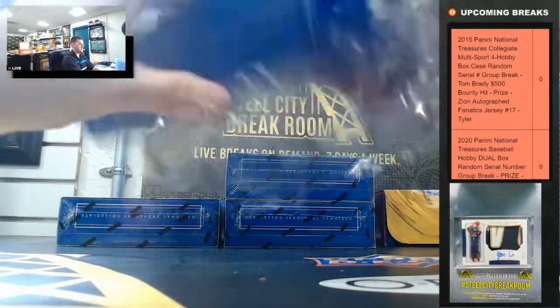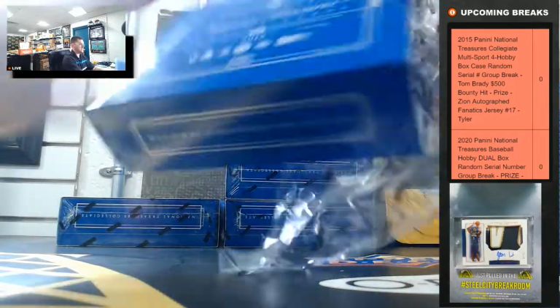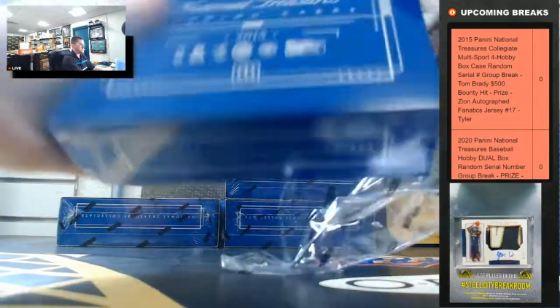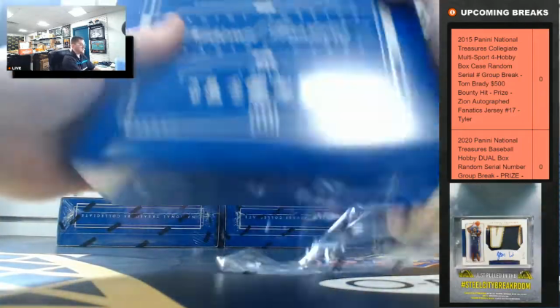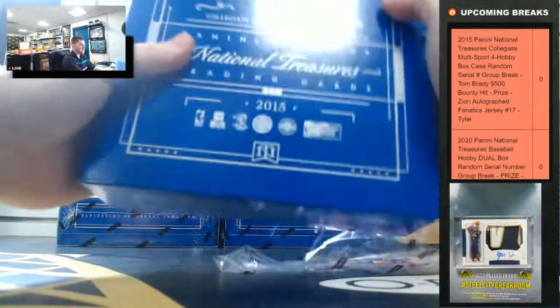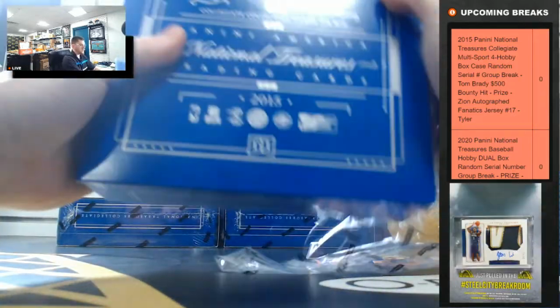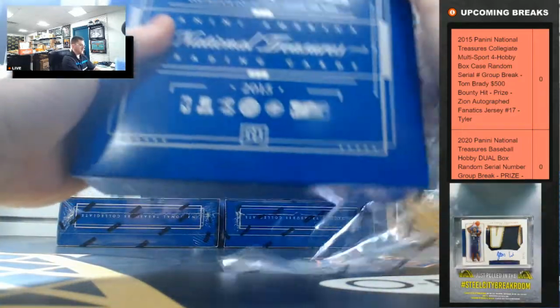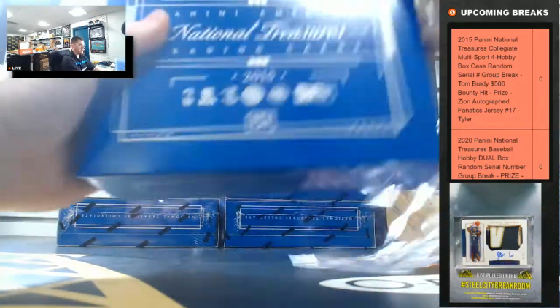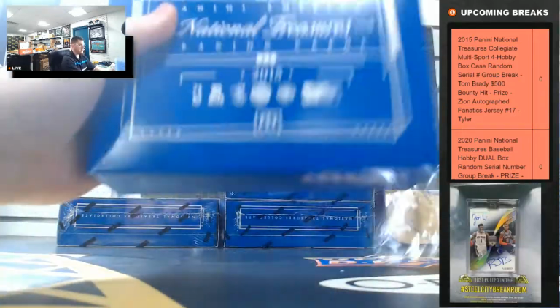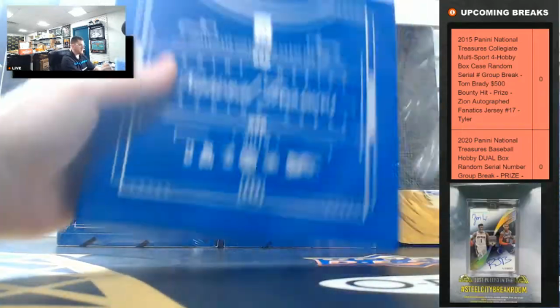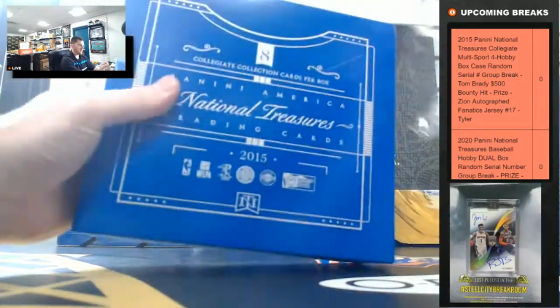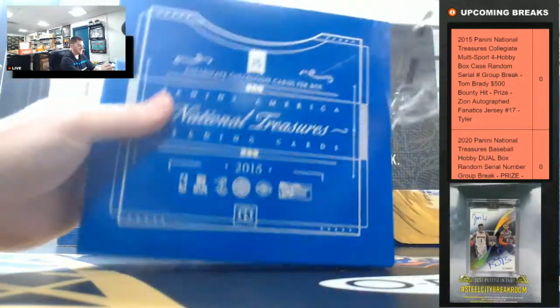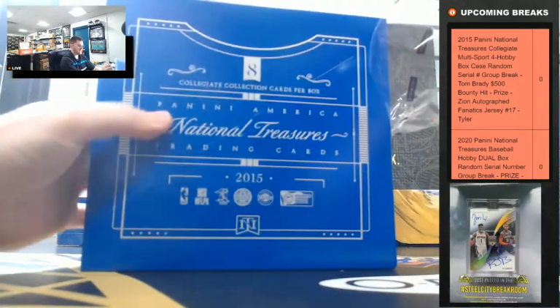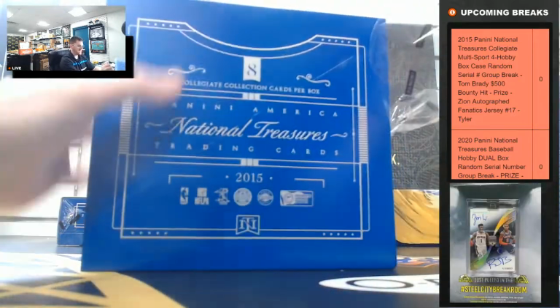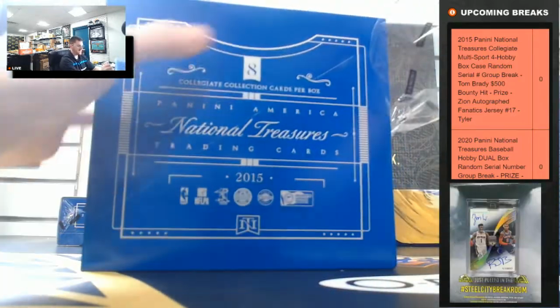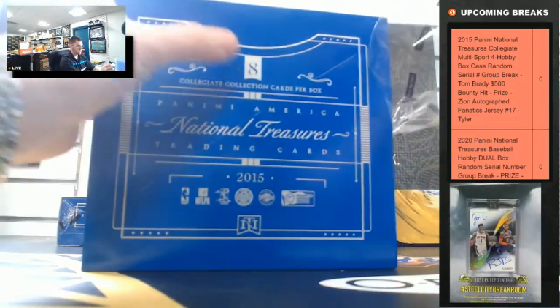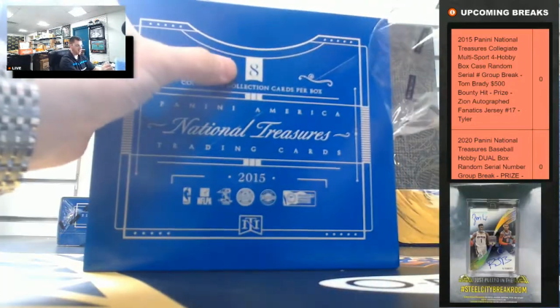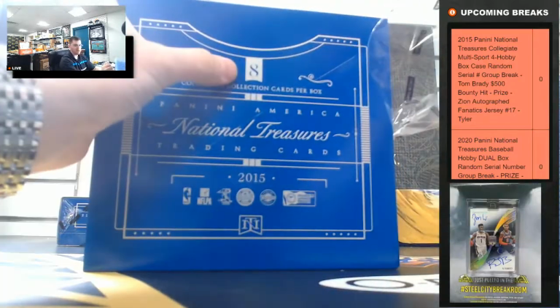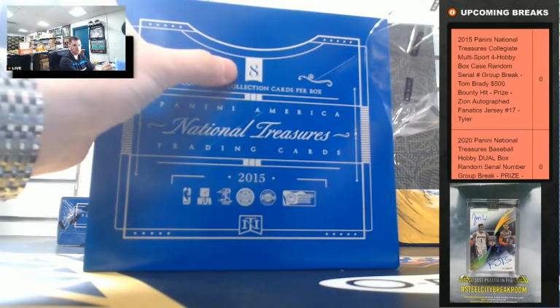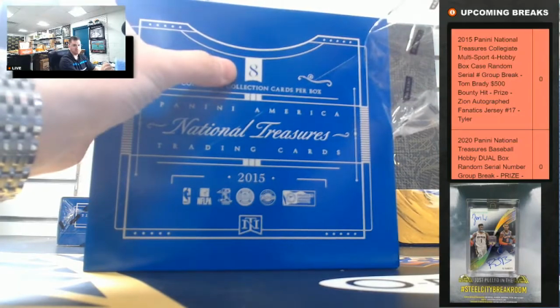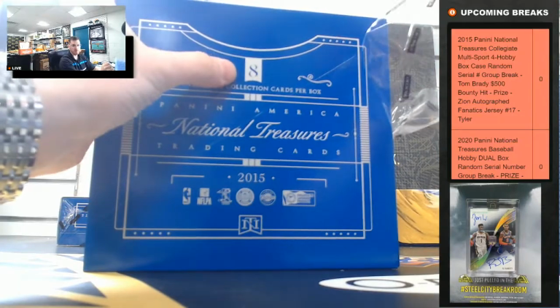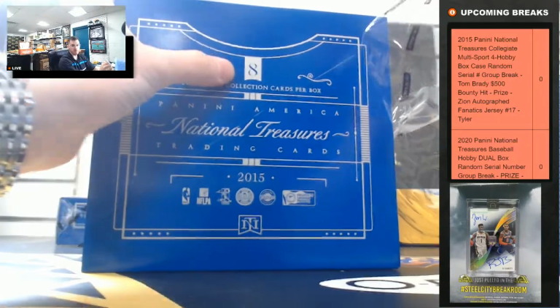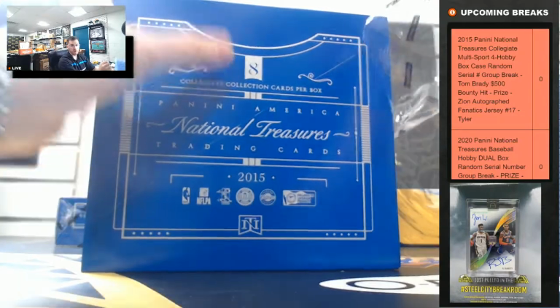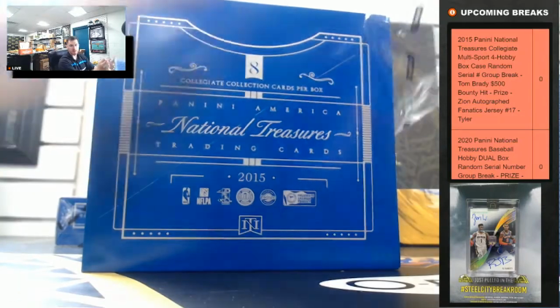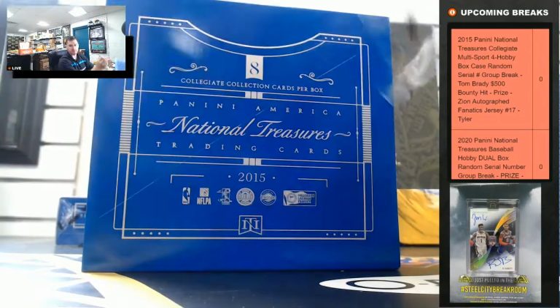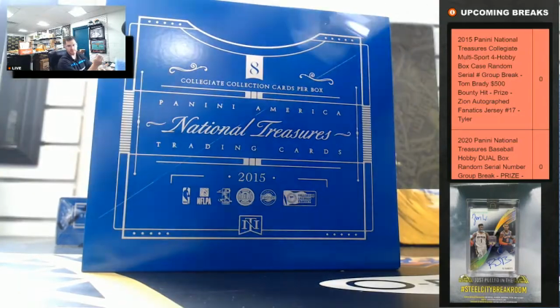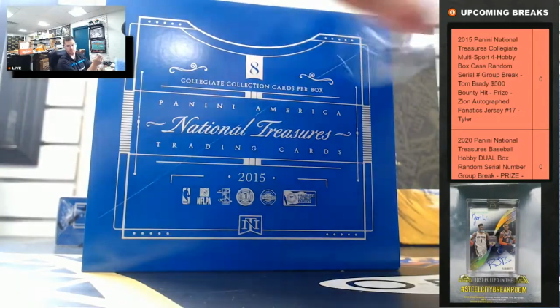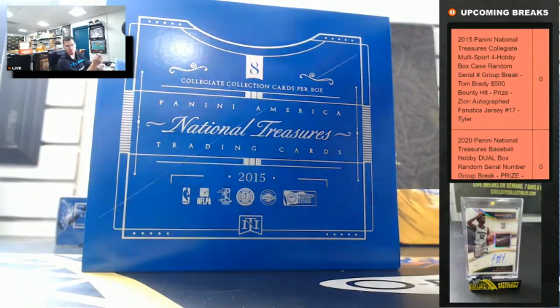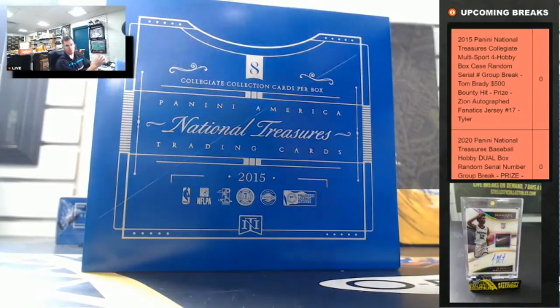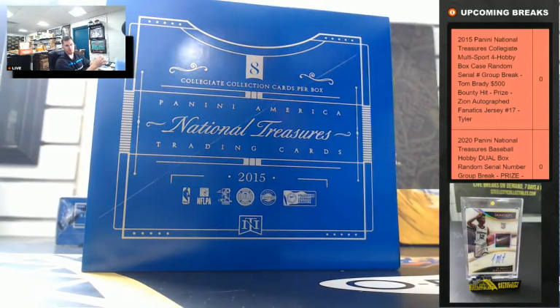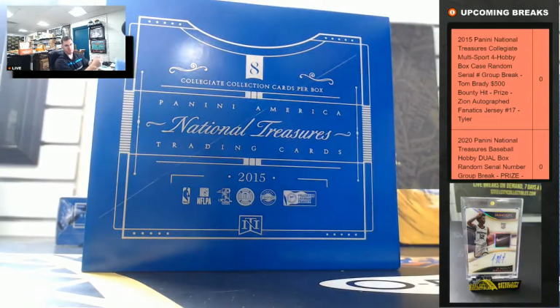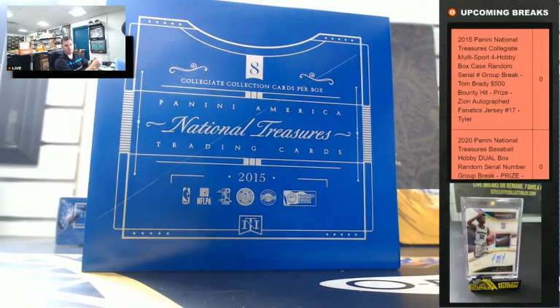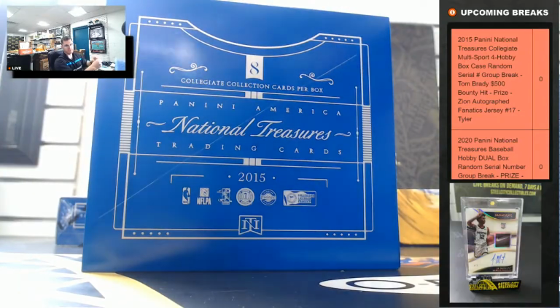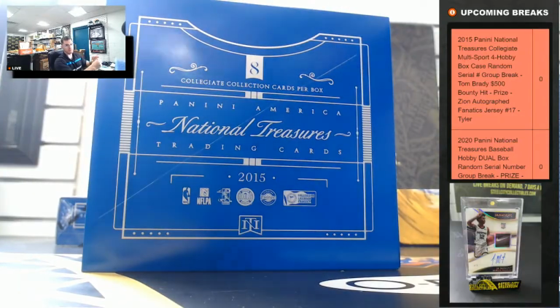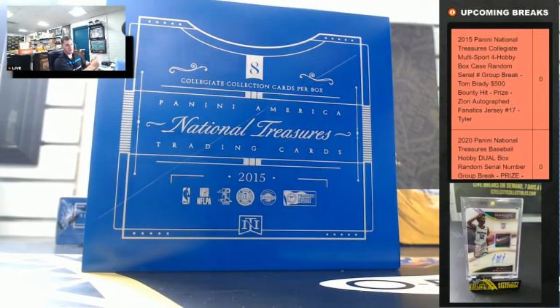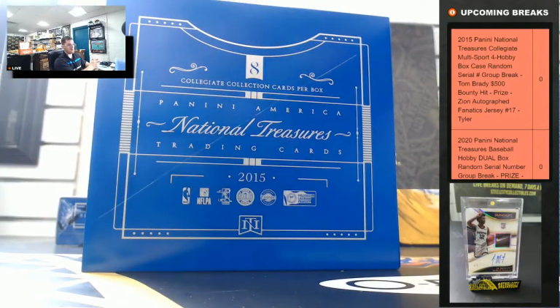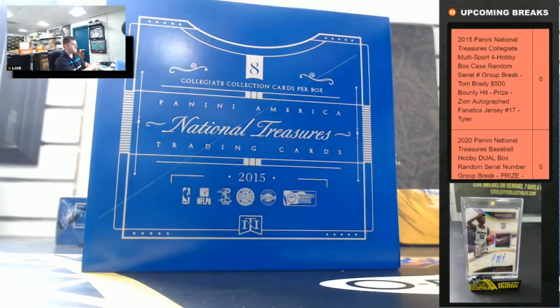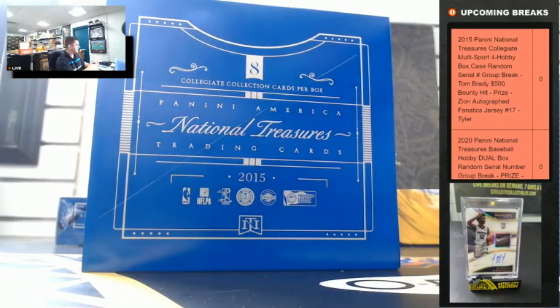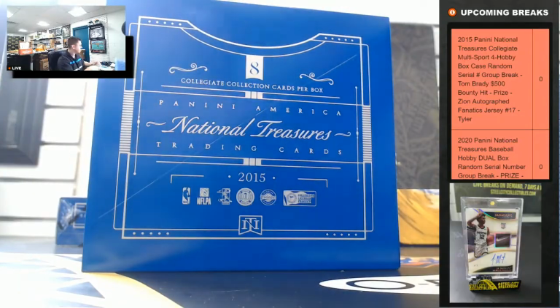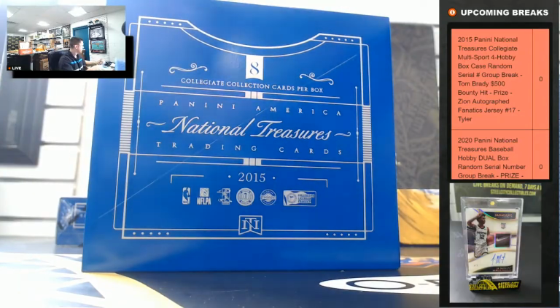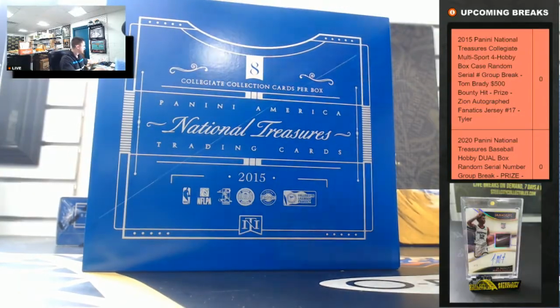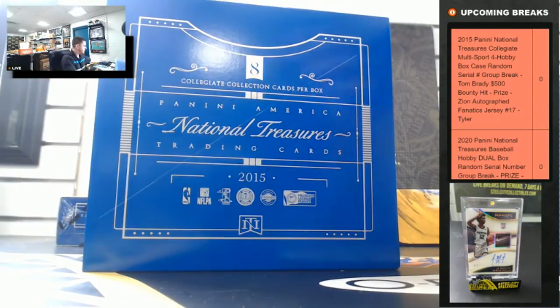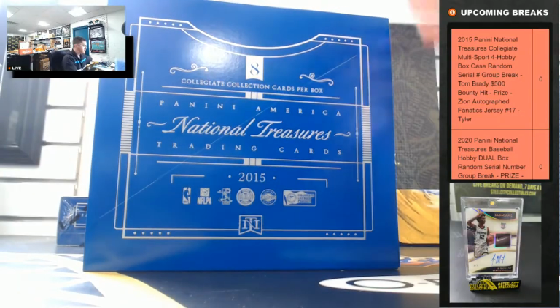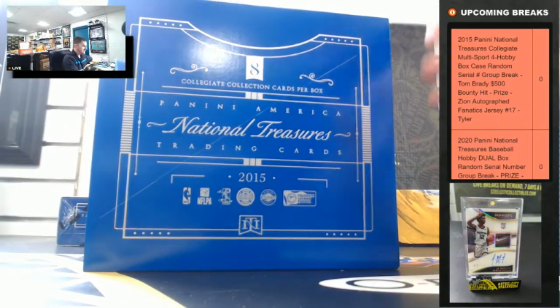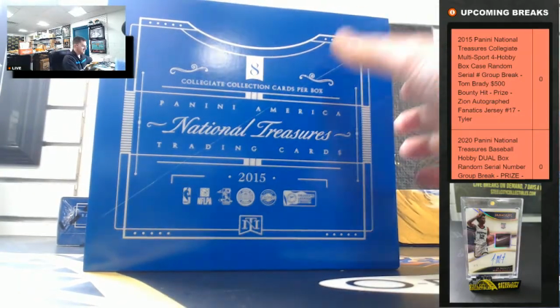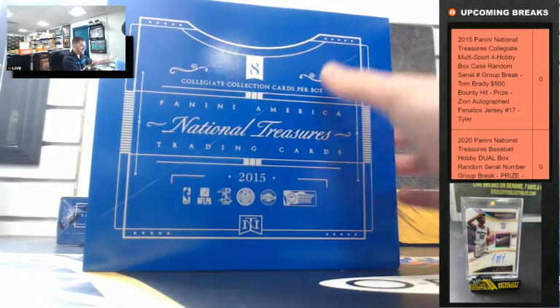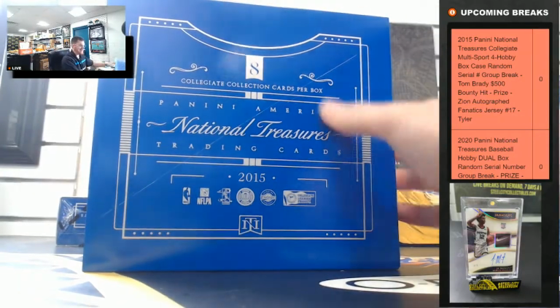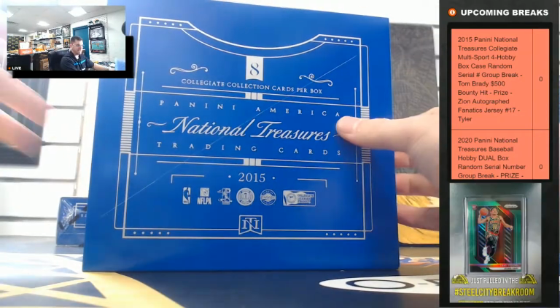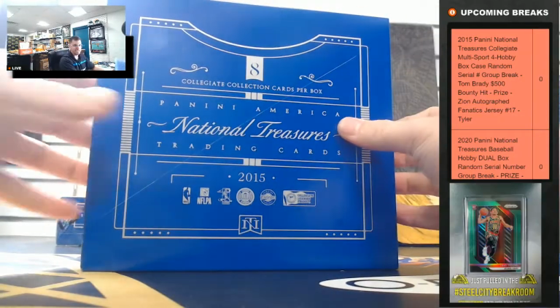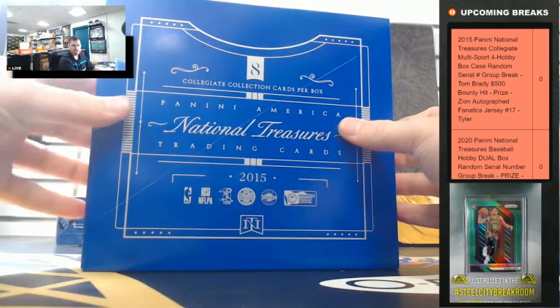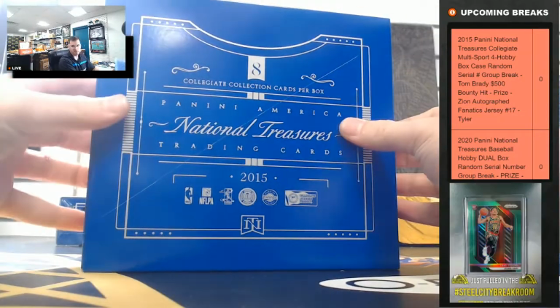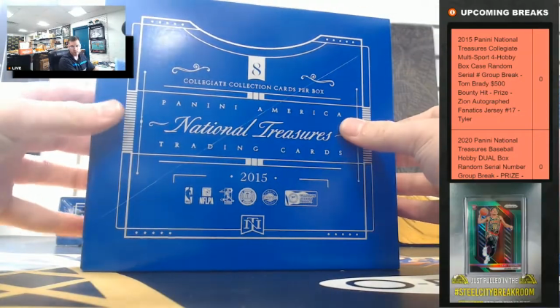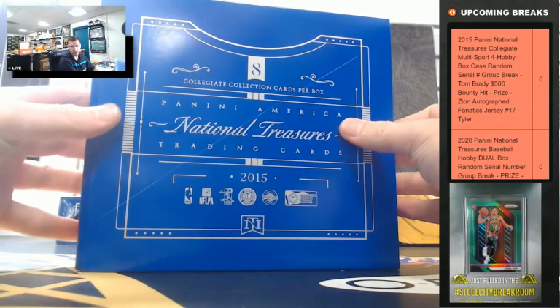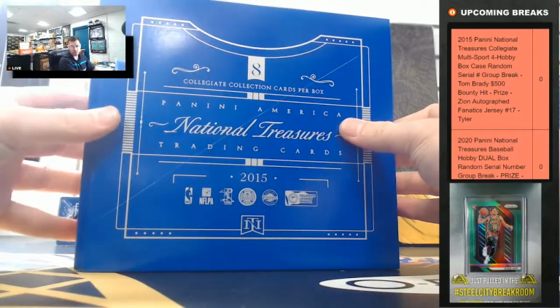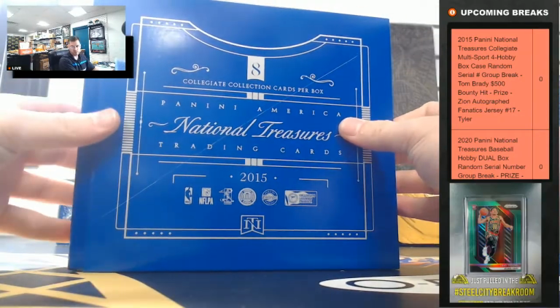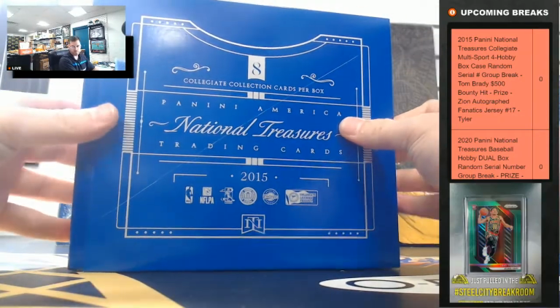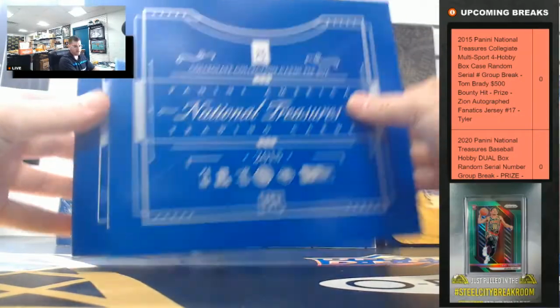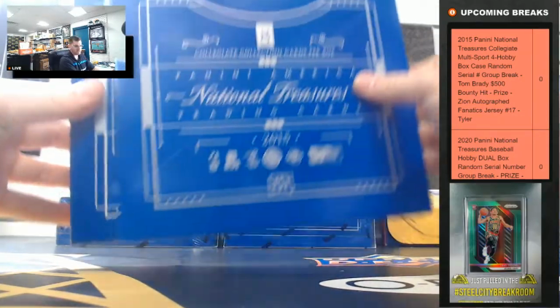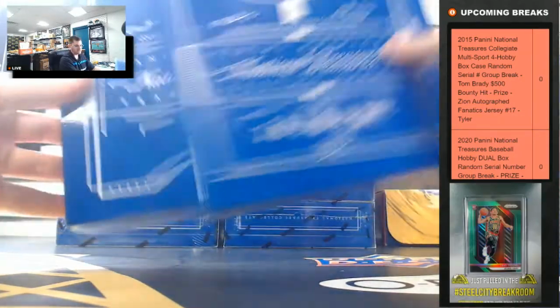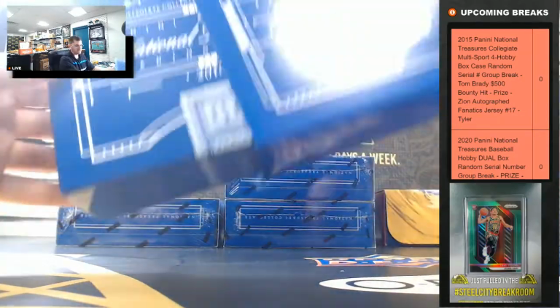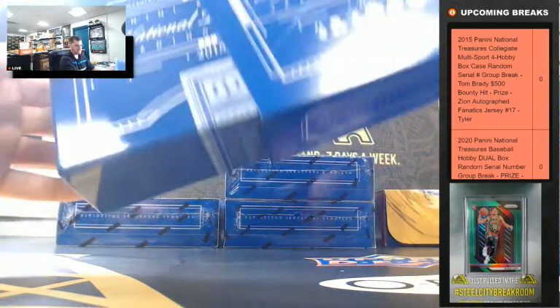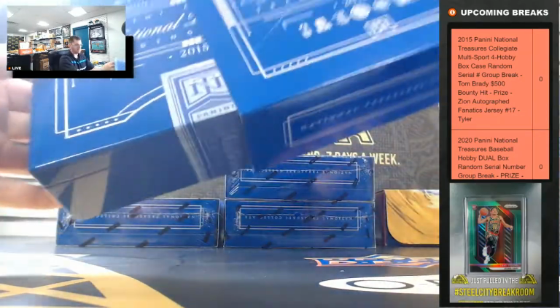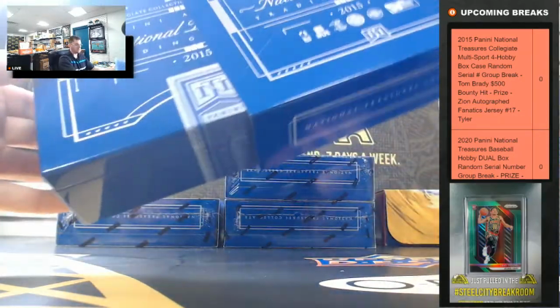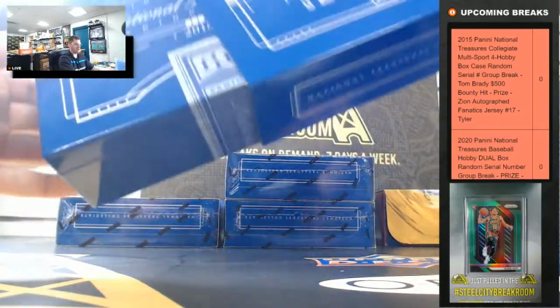They advertise eight cards per box, but there's usually twelve, so it's like getting two extra boxes in the break.